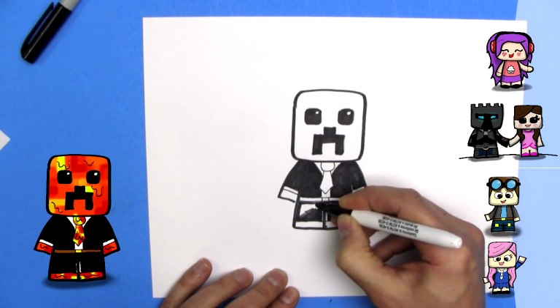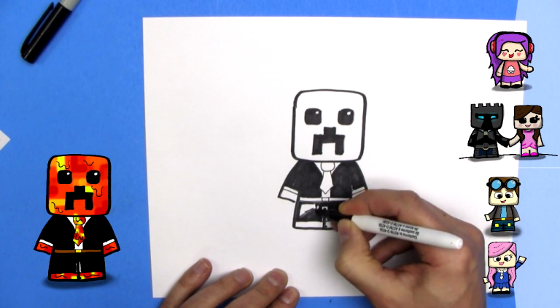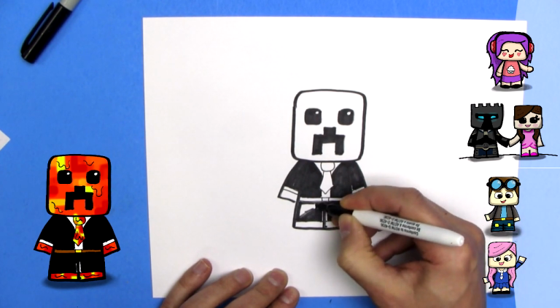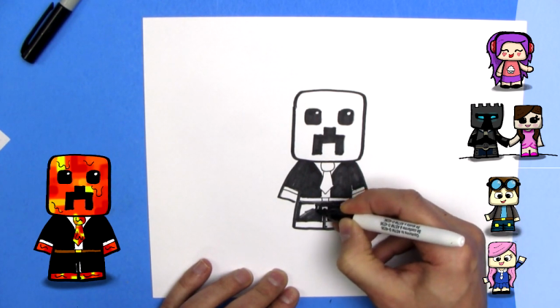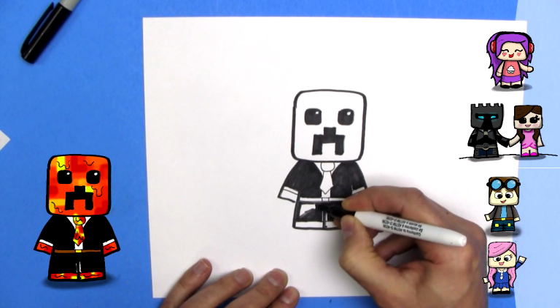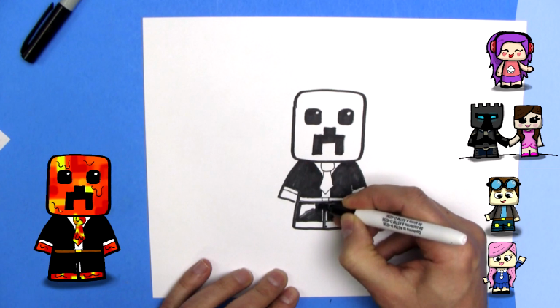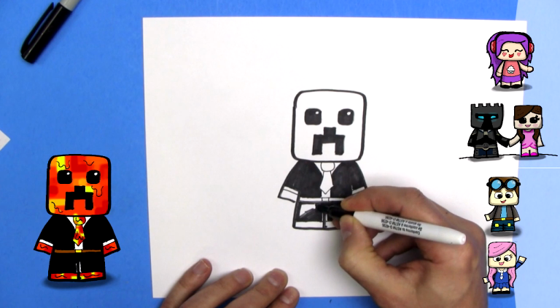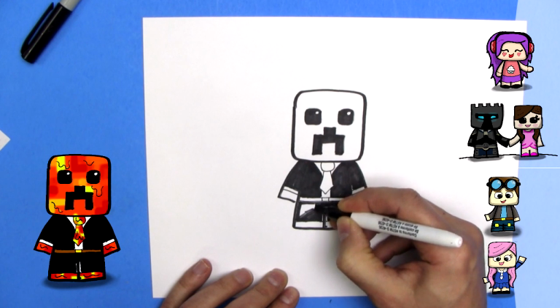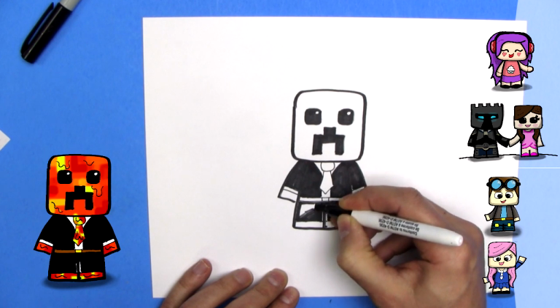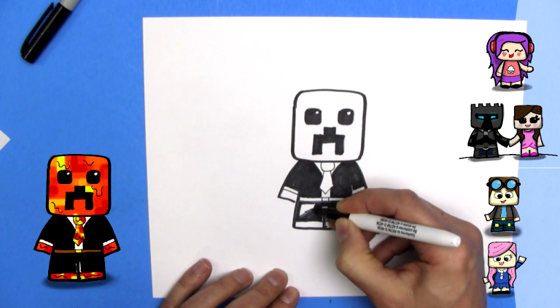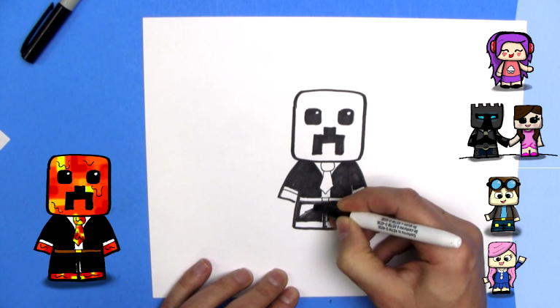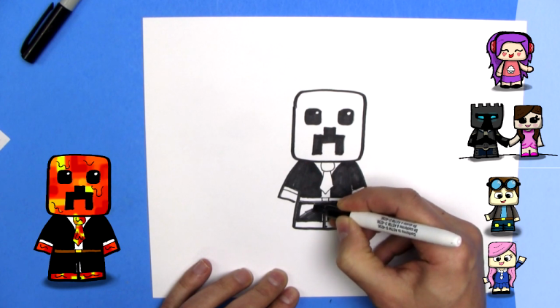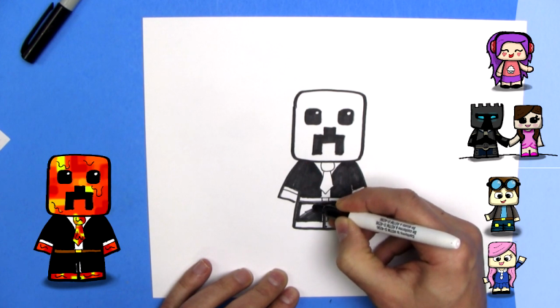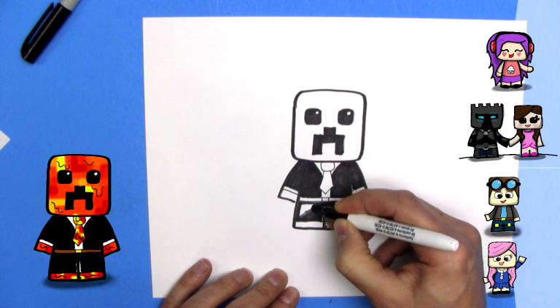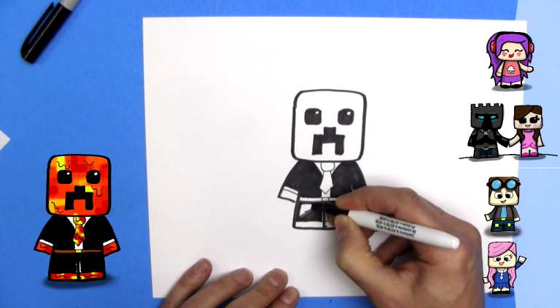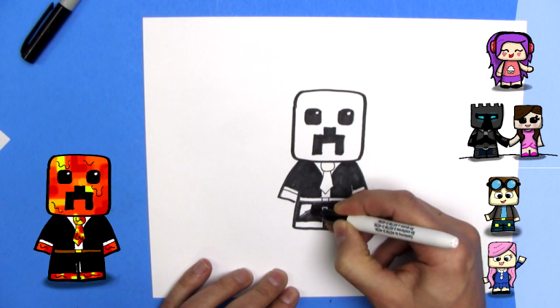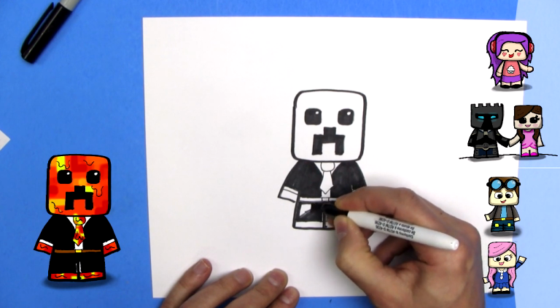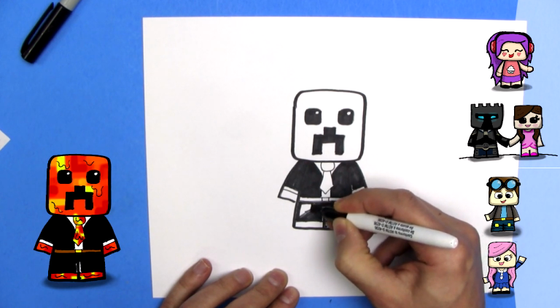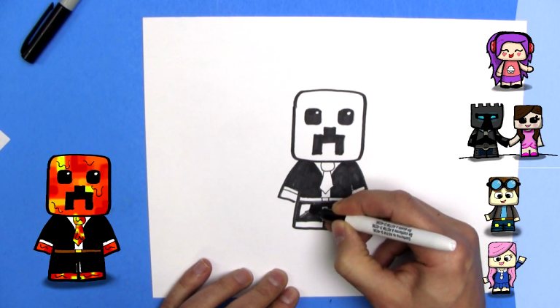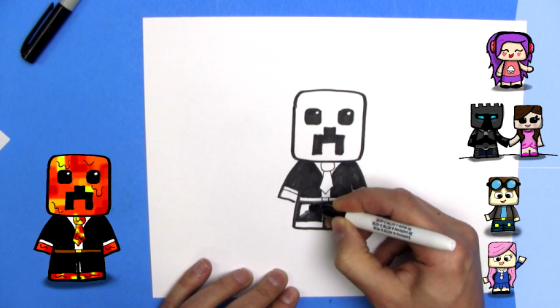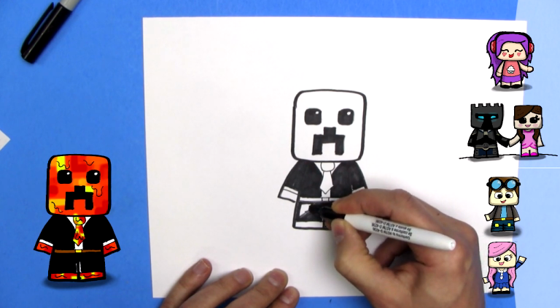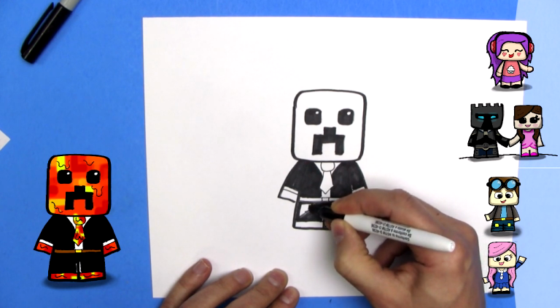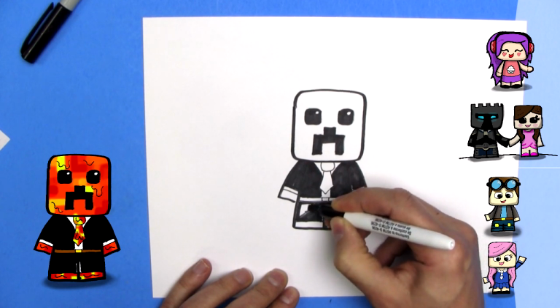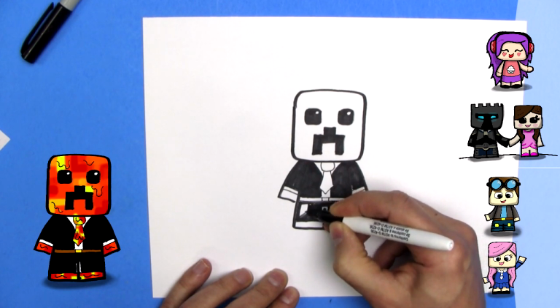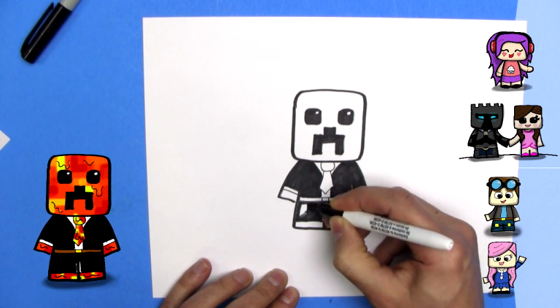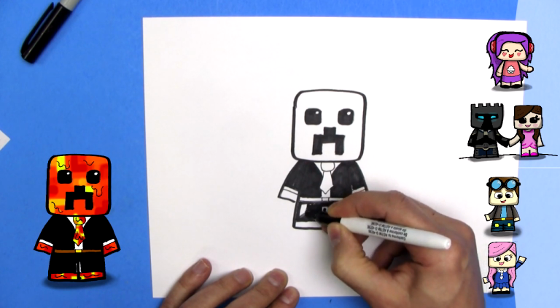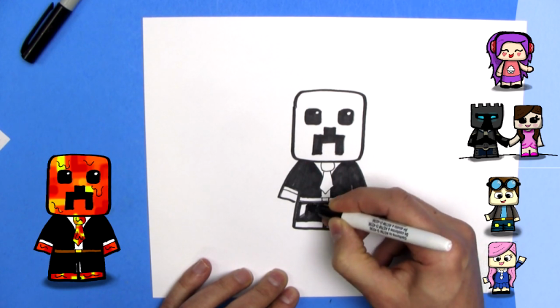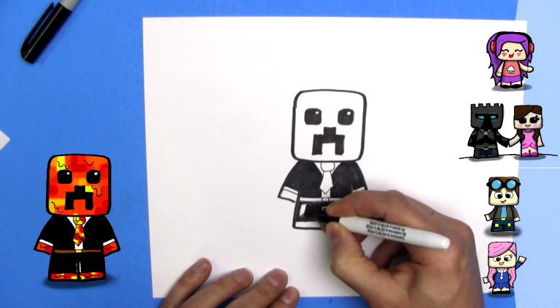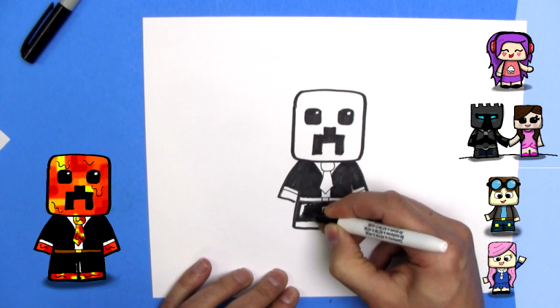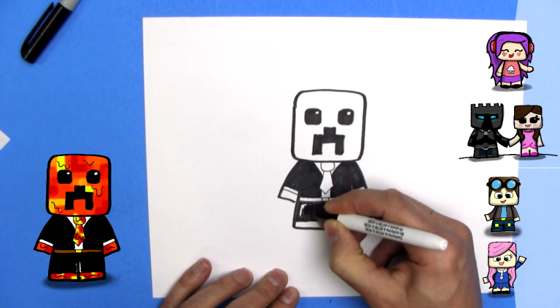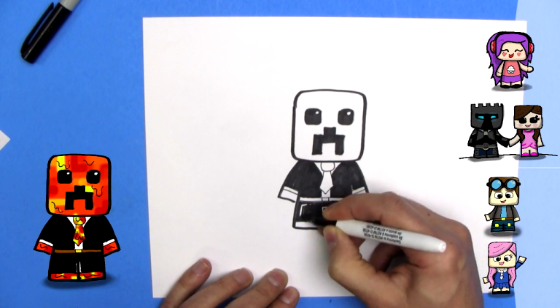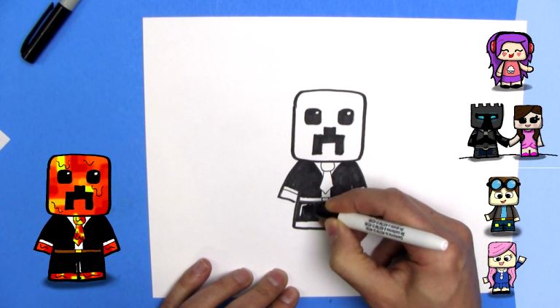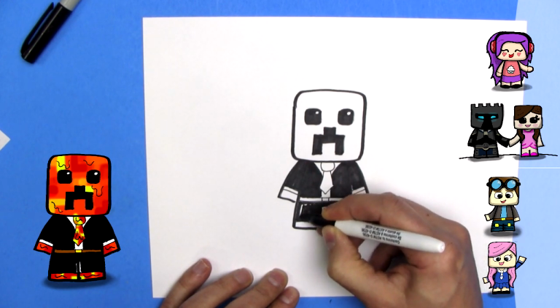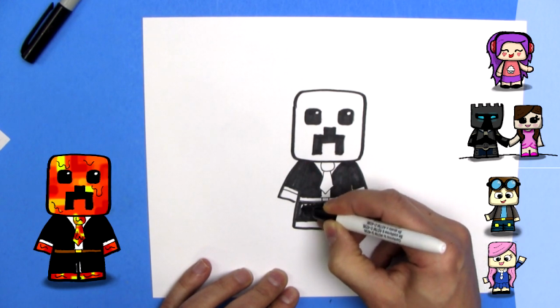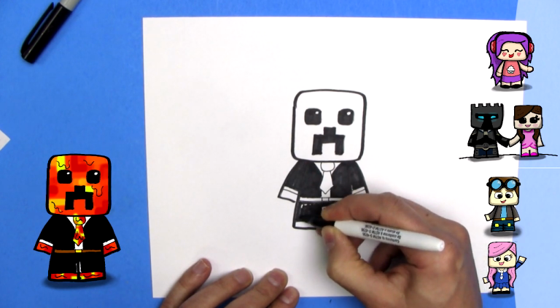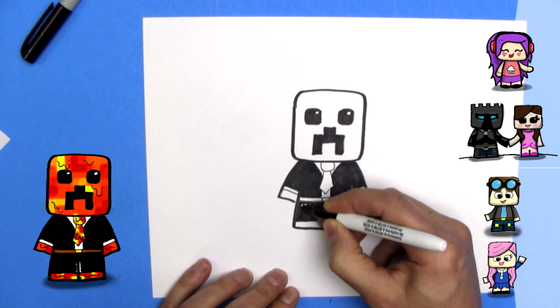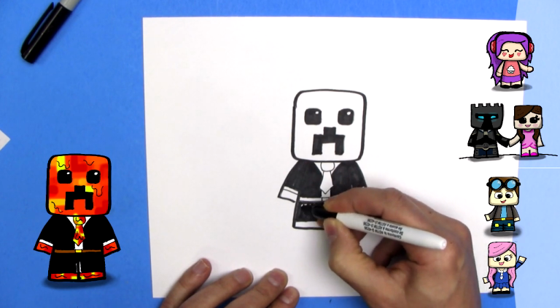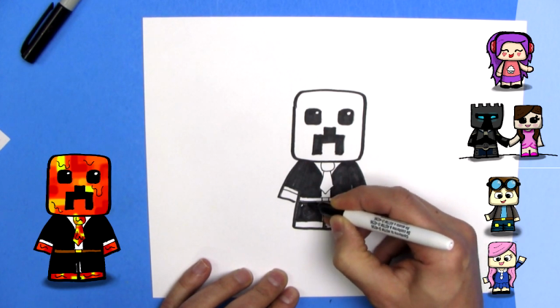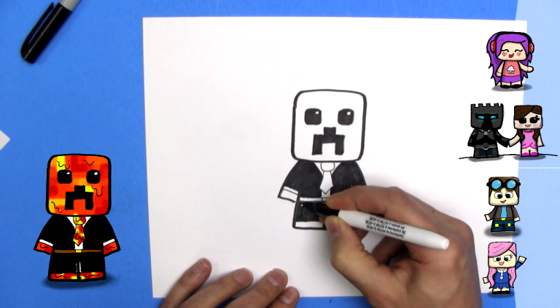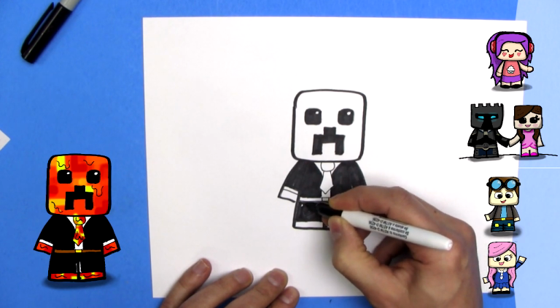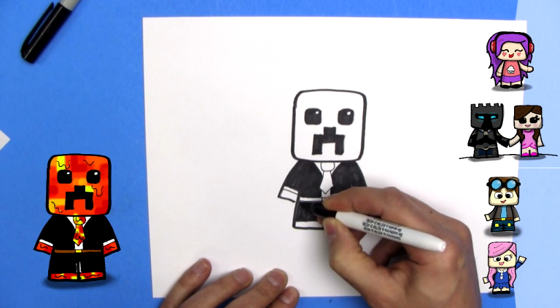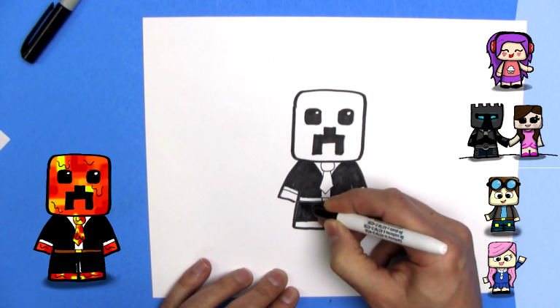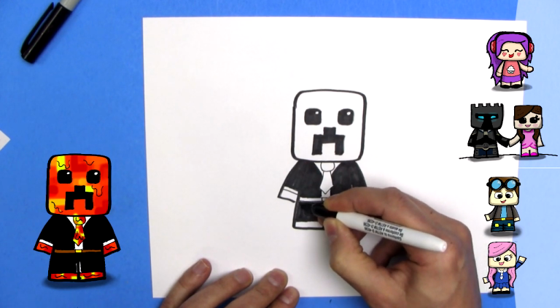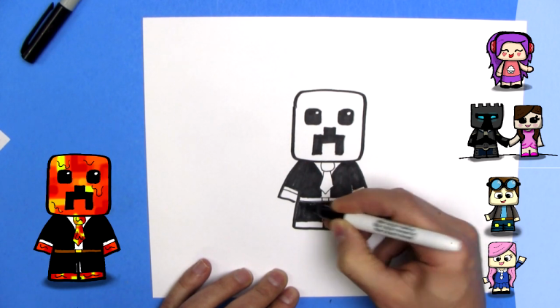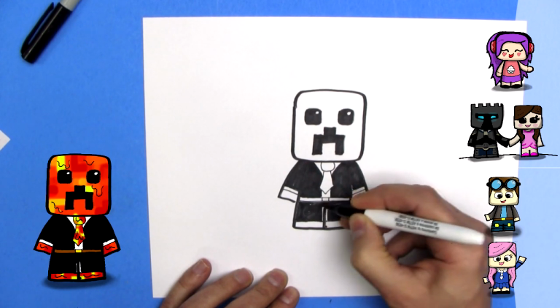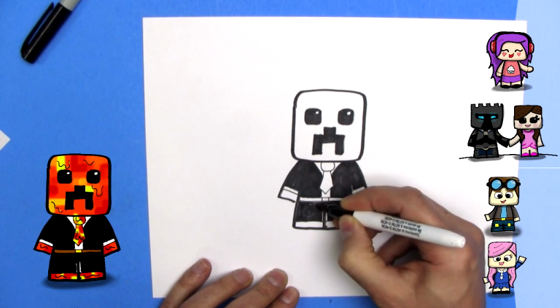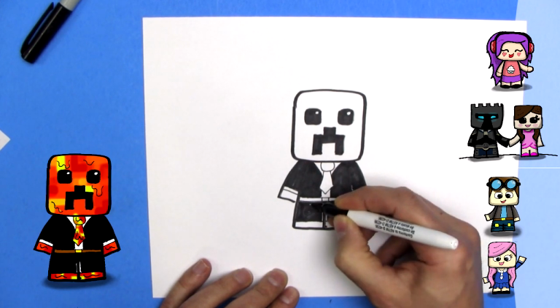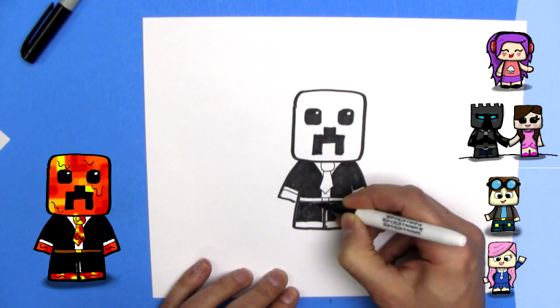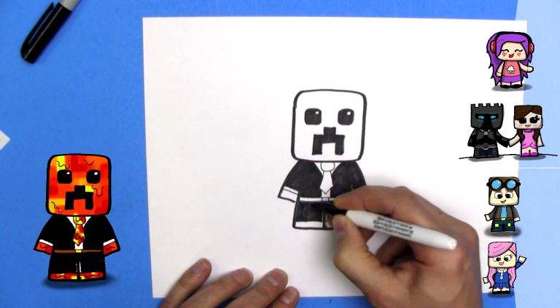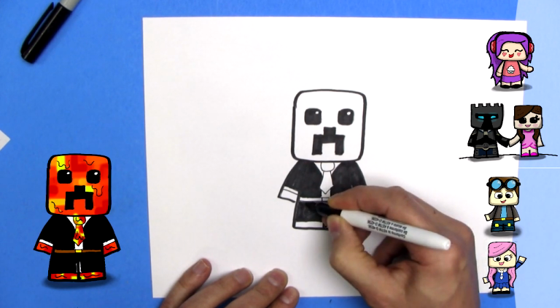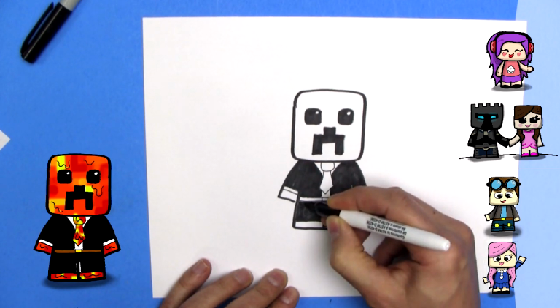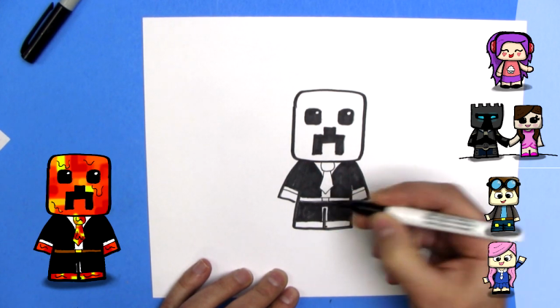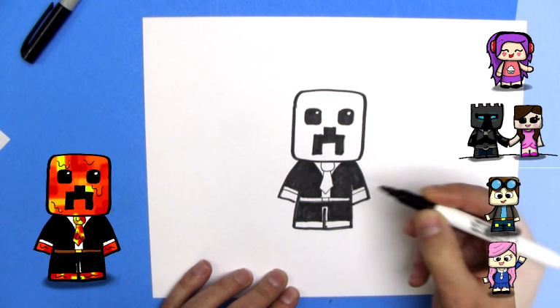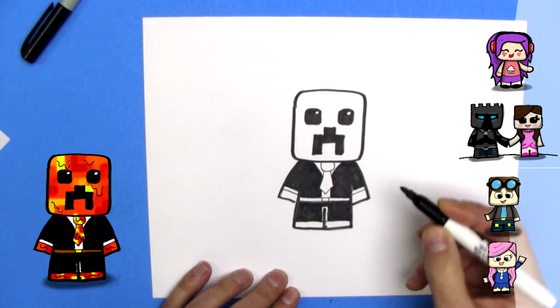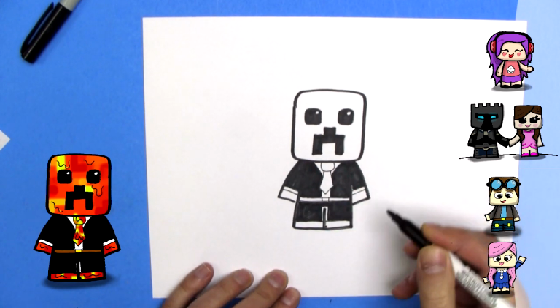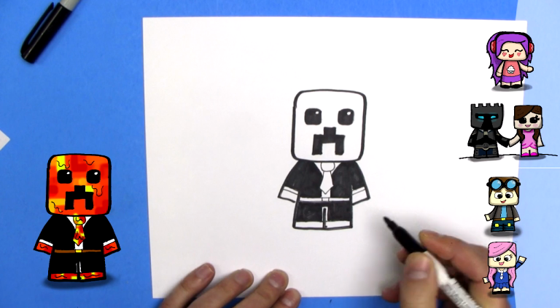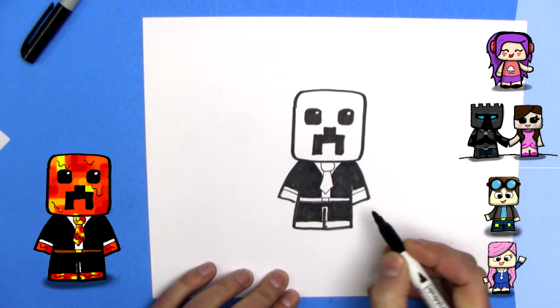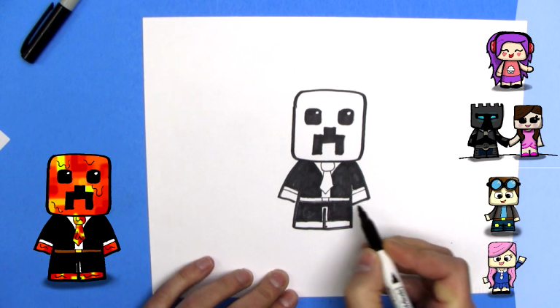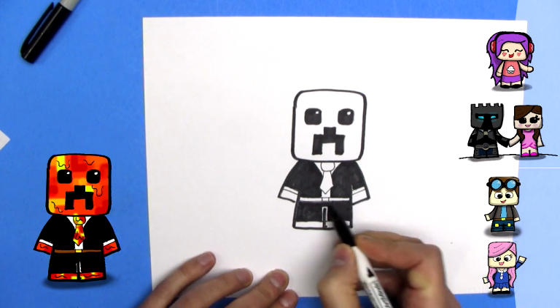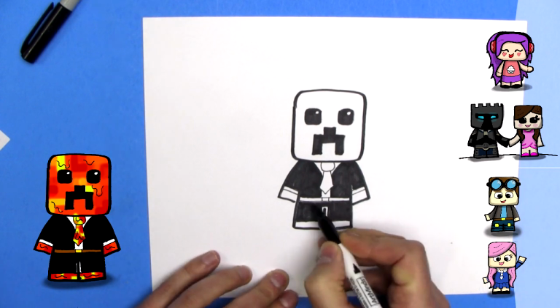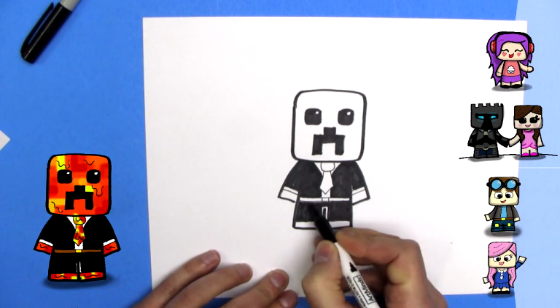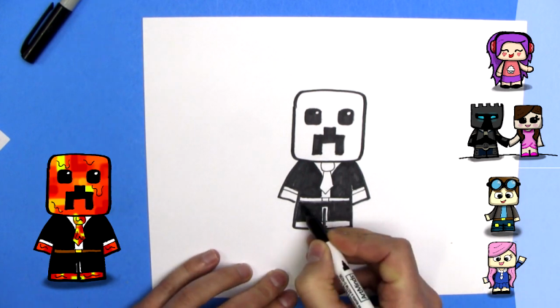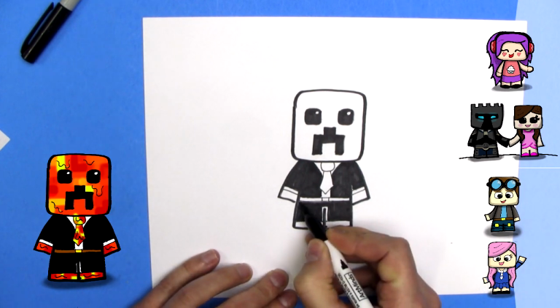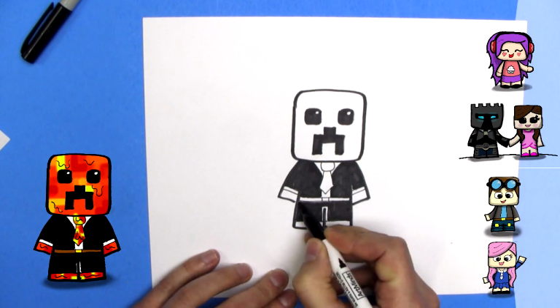Or you can check out Spacetime Adventure at my other channel, Spacetime Adventure with Space Girl Susie. There's a lot of space words, isn't there.